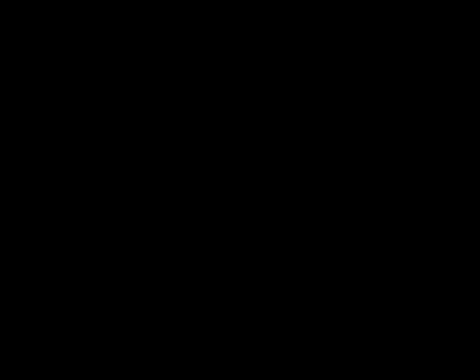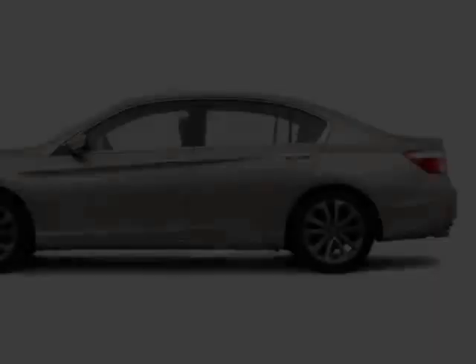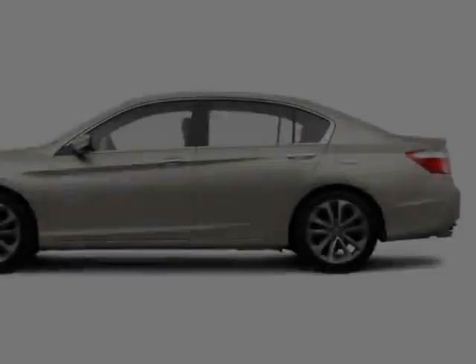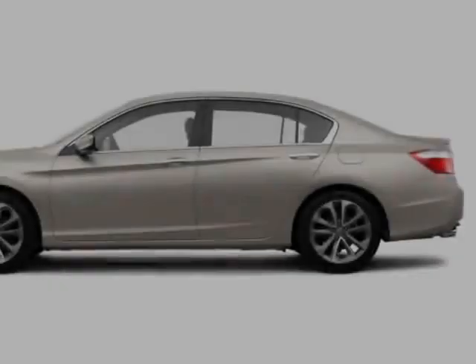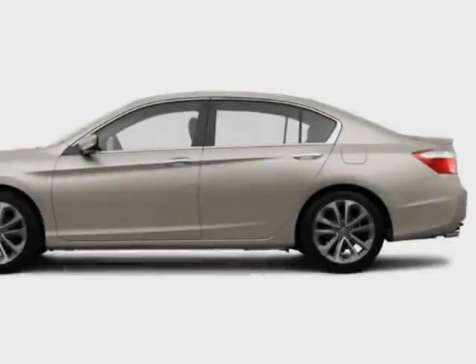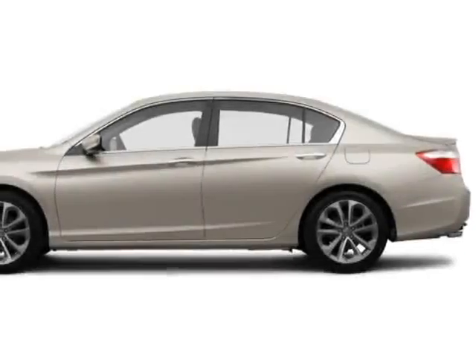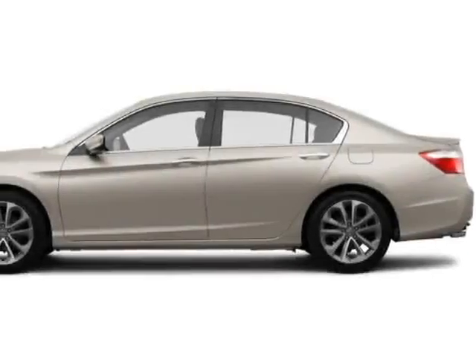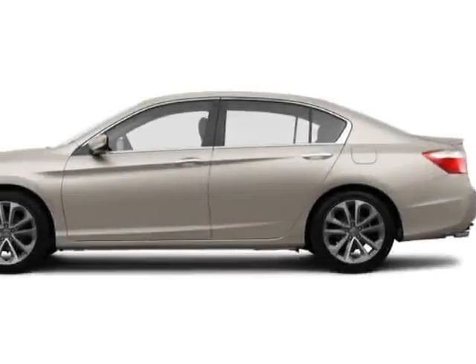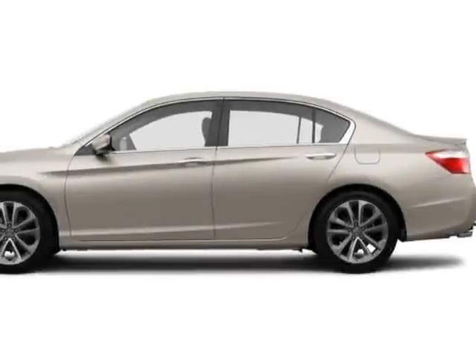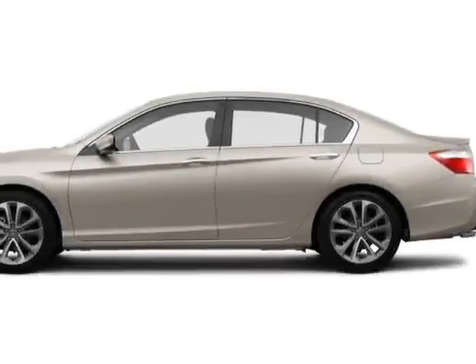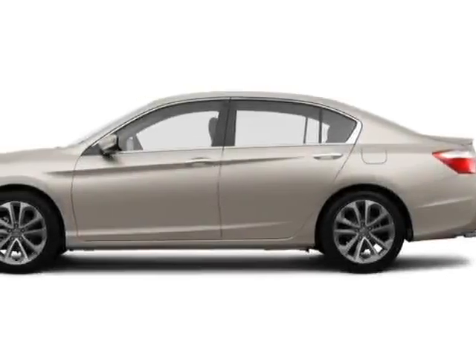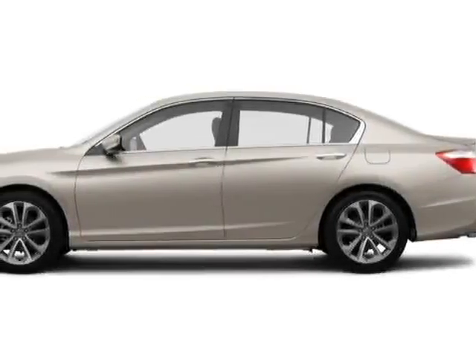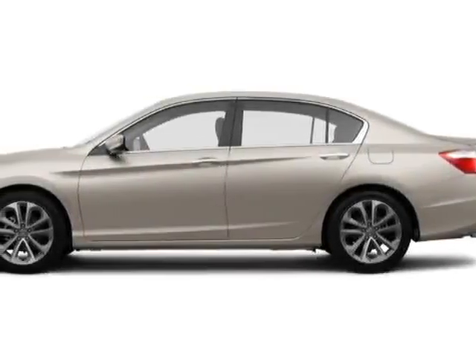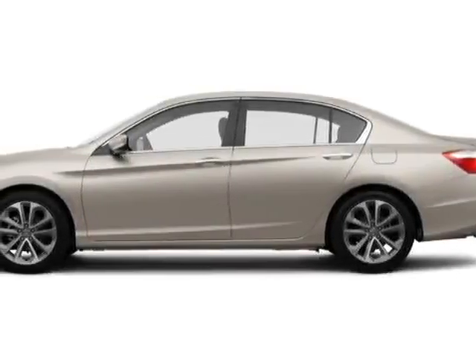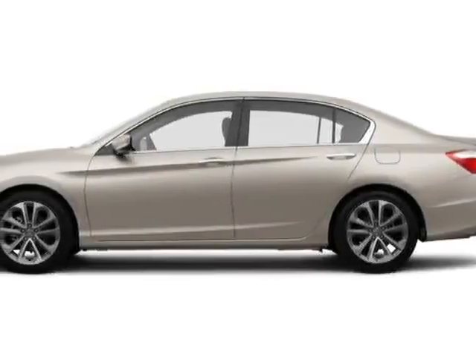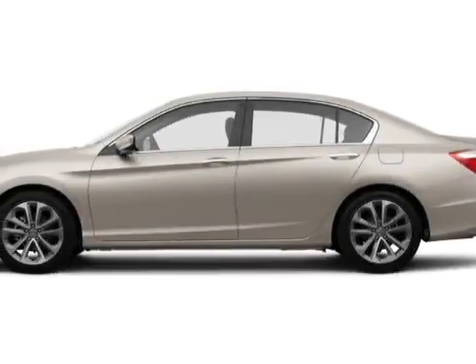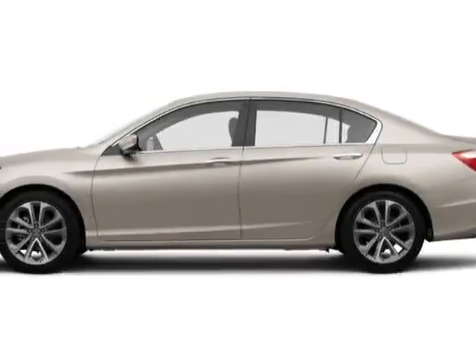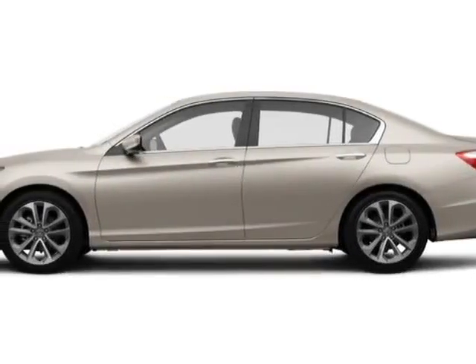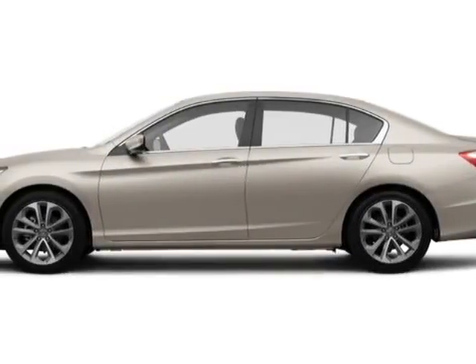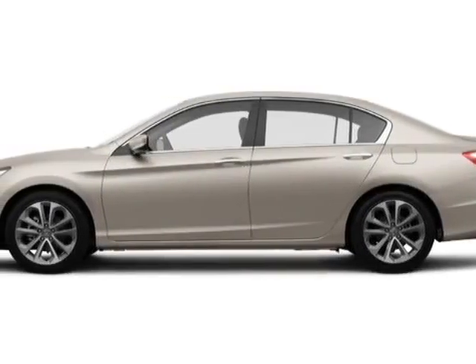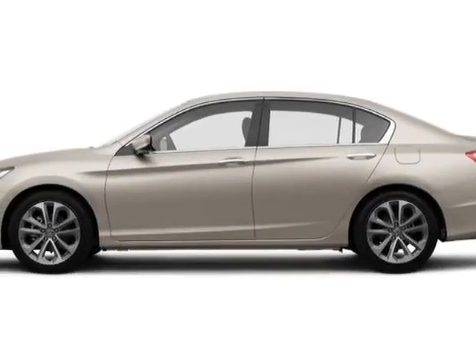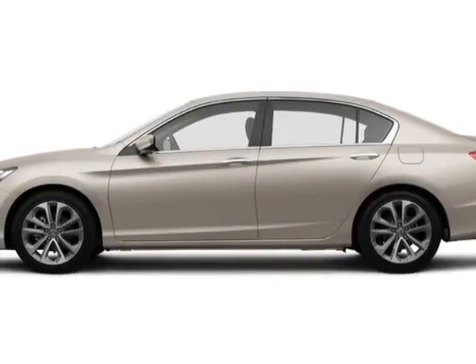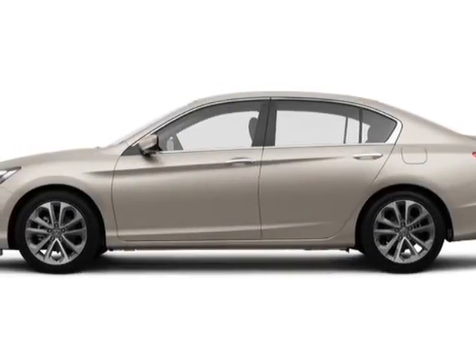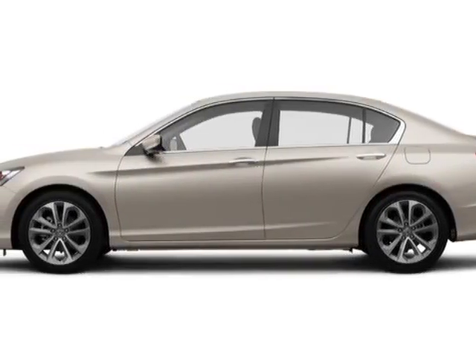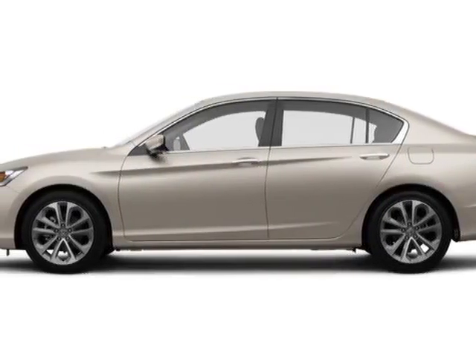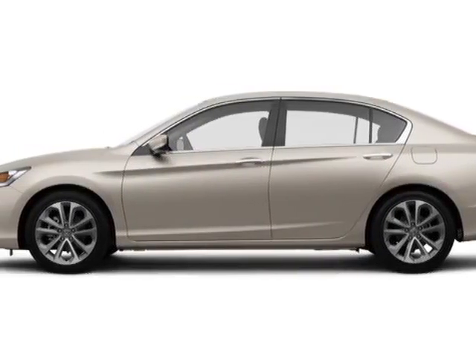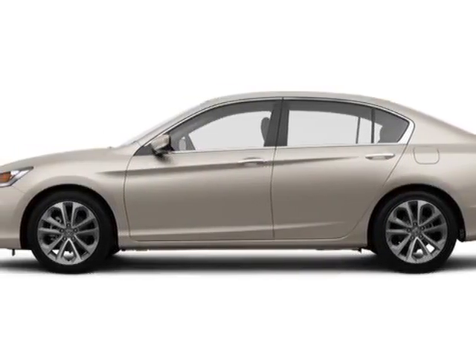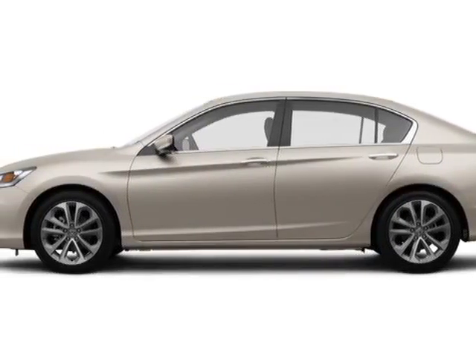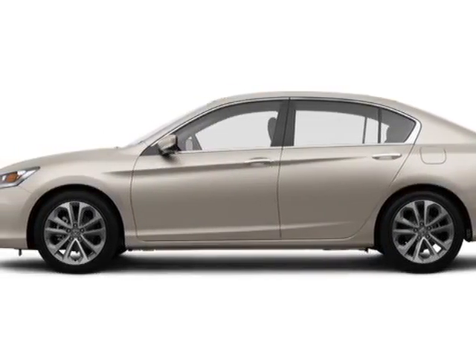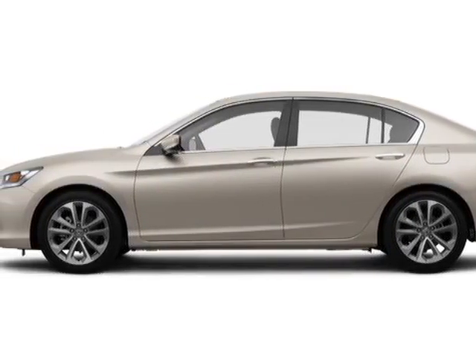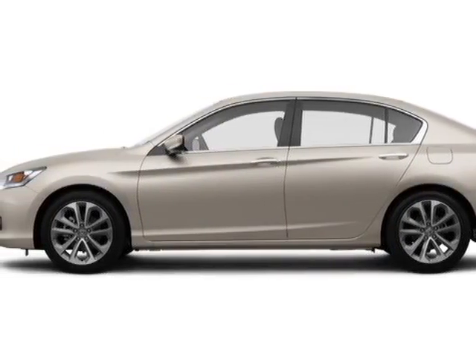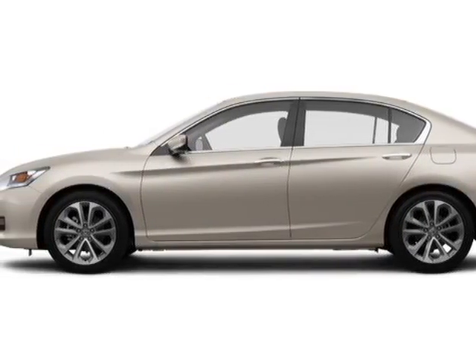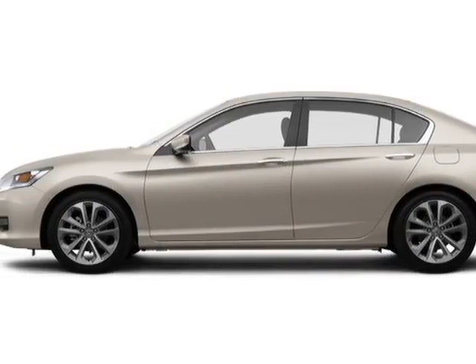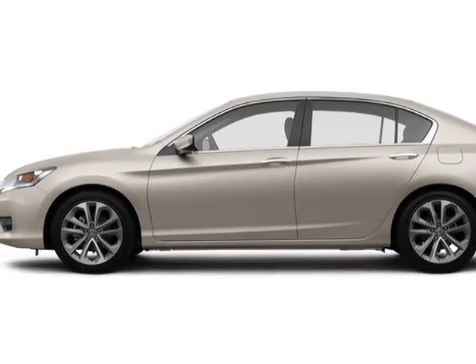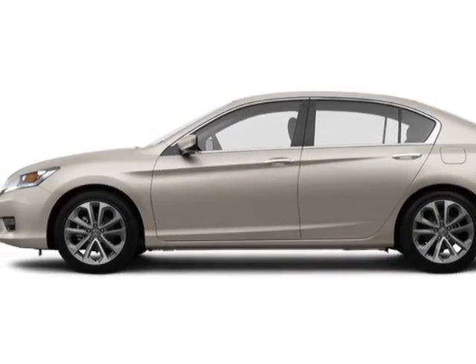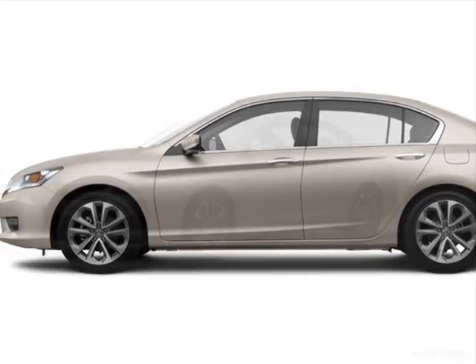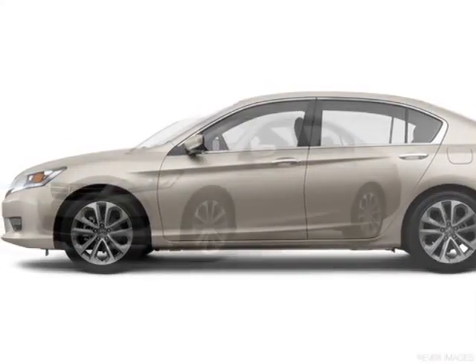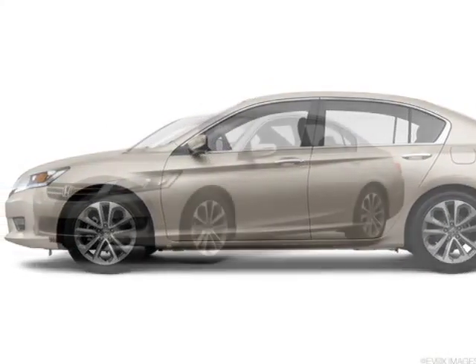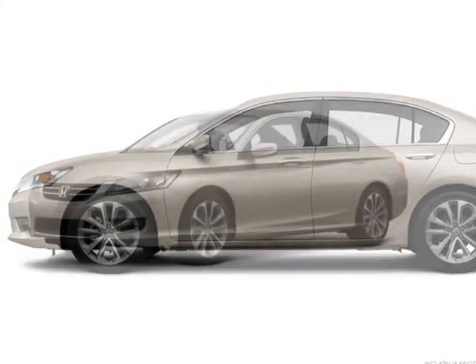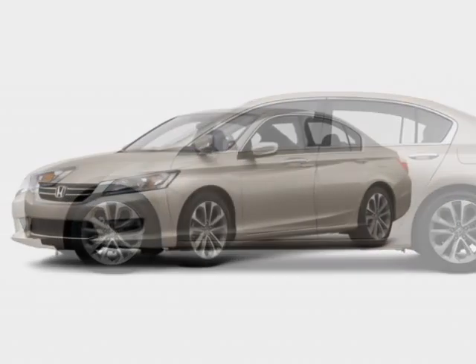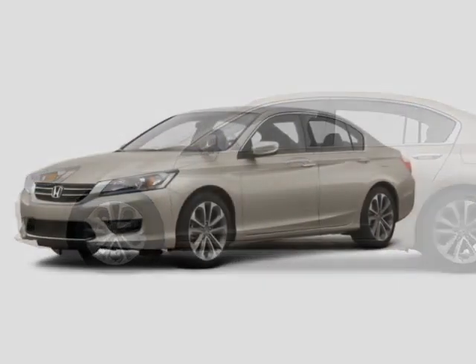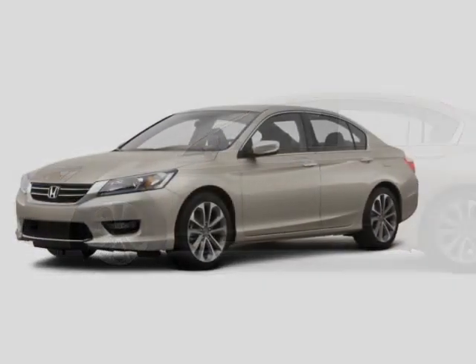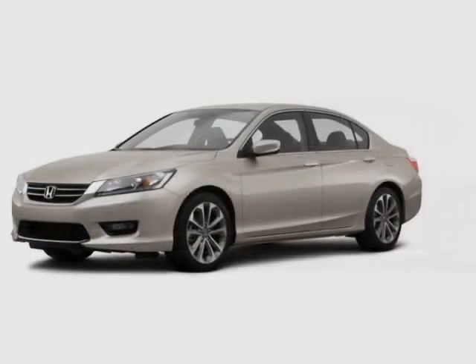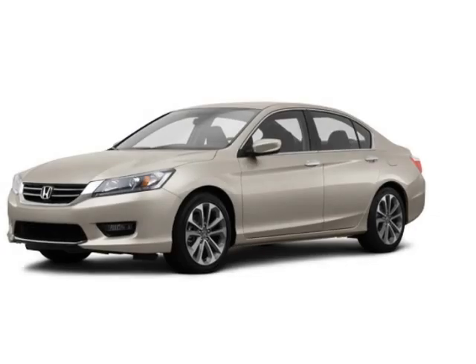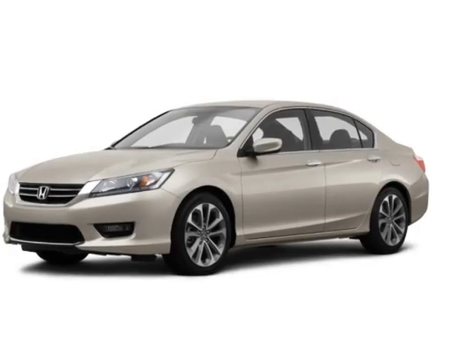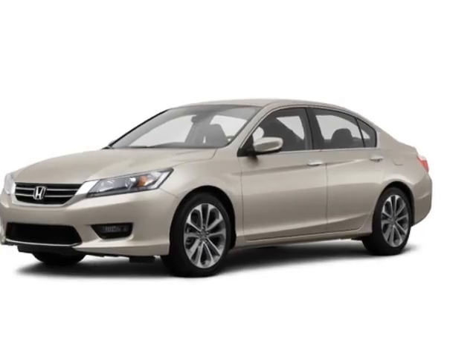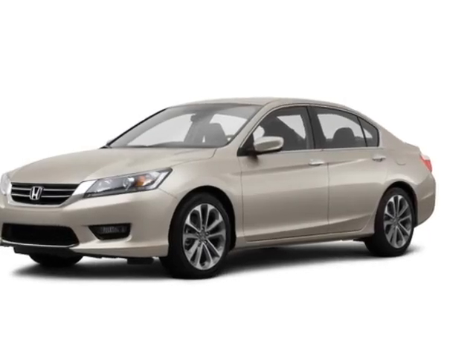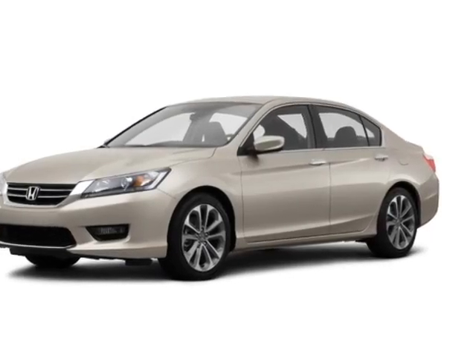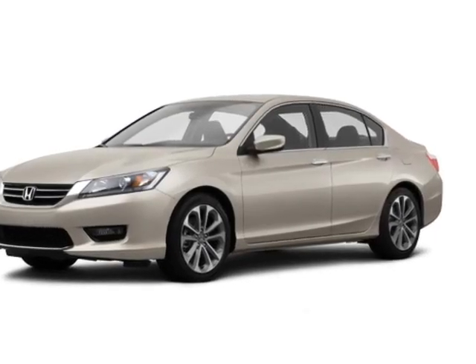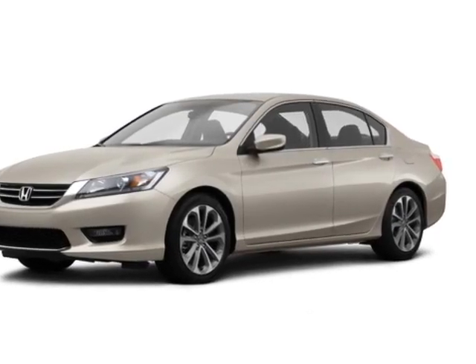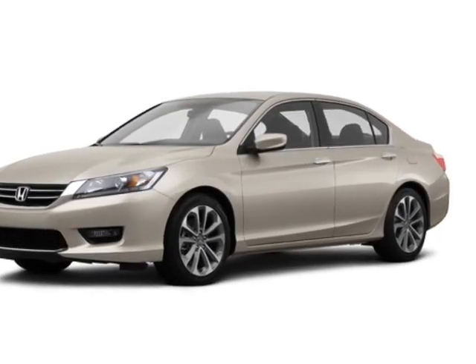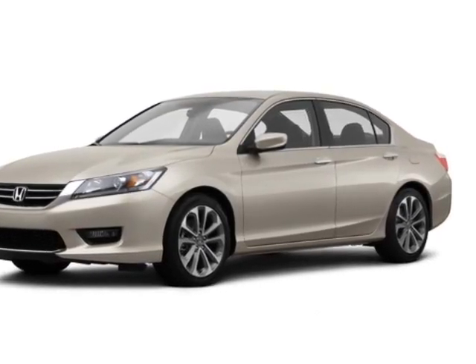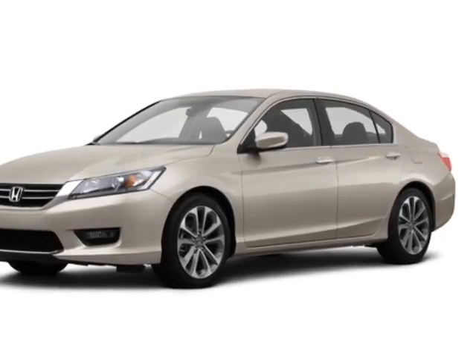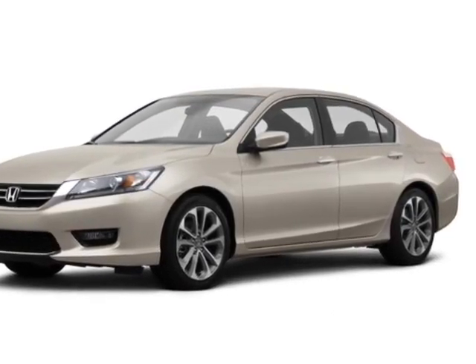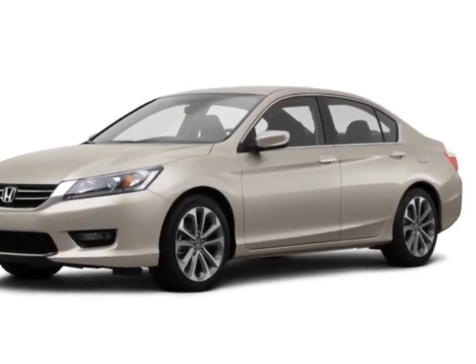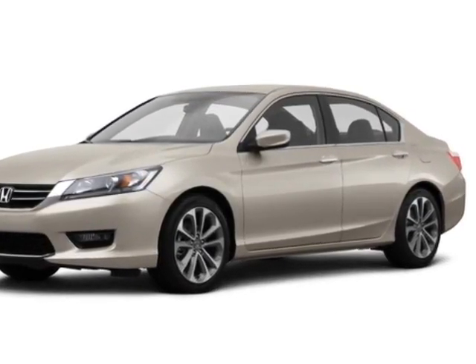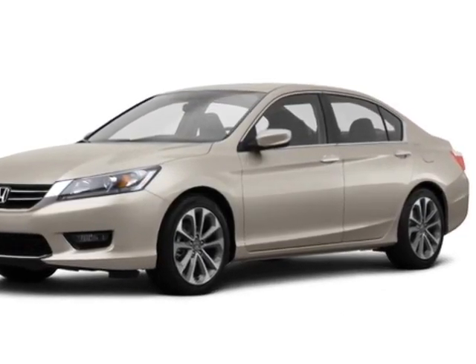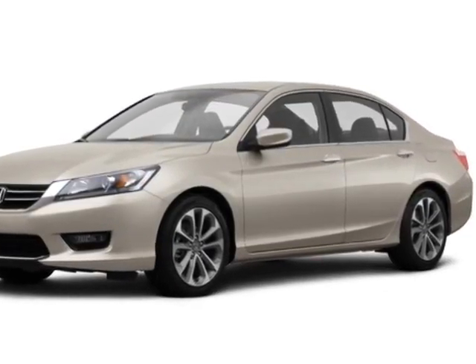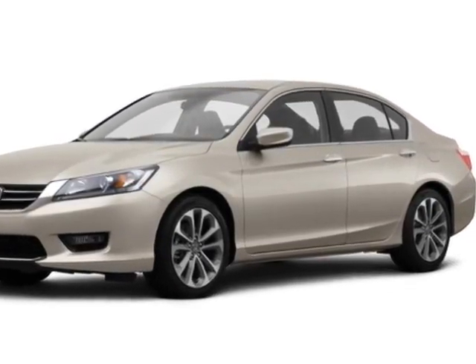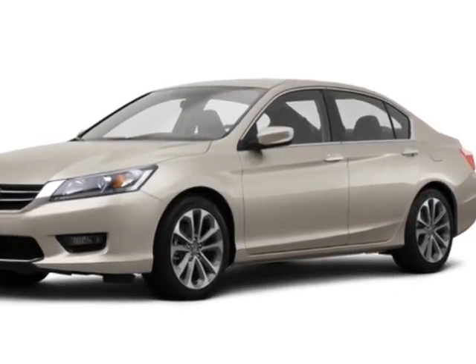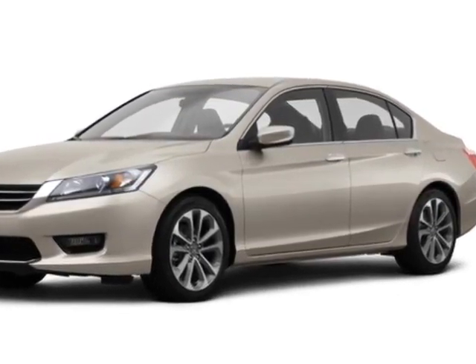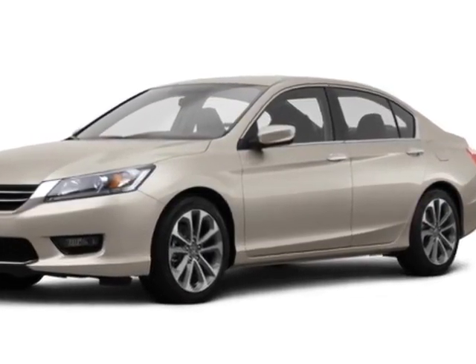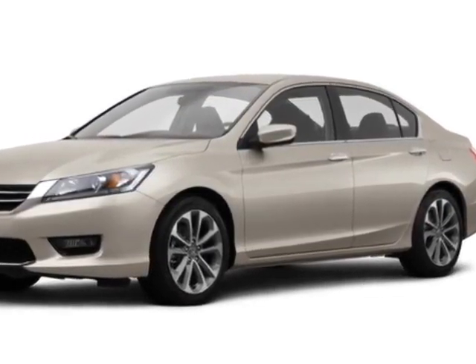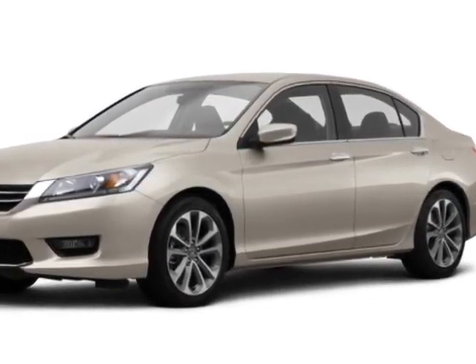Check out this new 2015 Honda Accord sedan. For your protection, this vehicle has a full factory warranty.